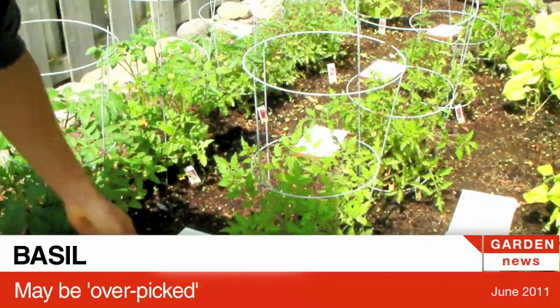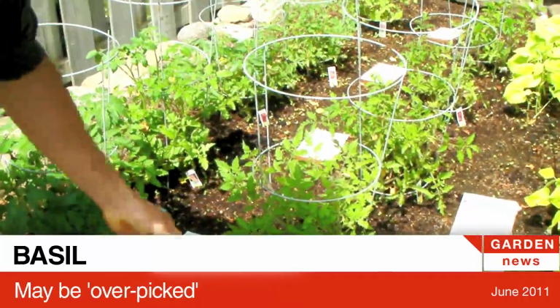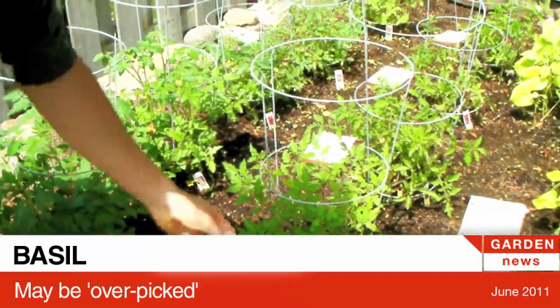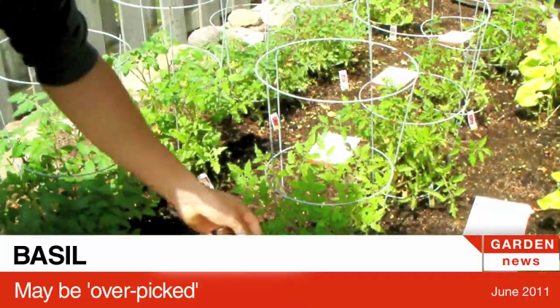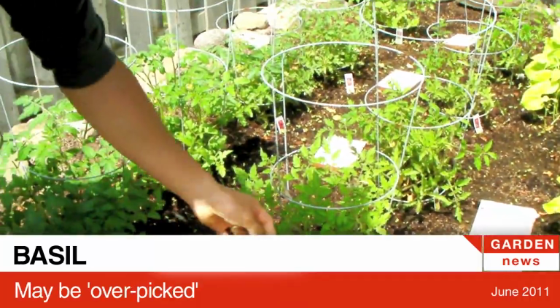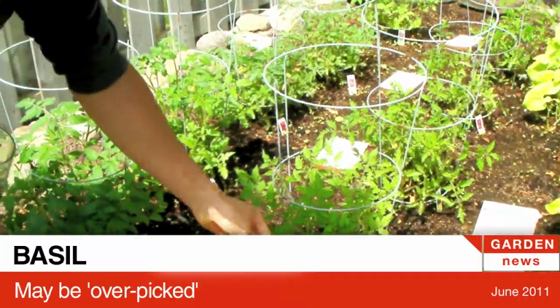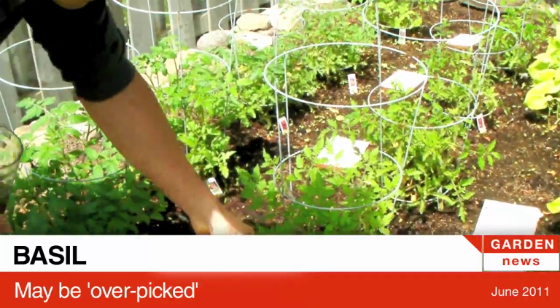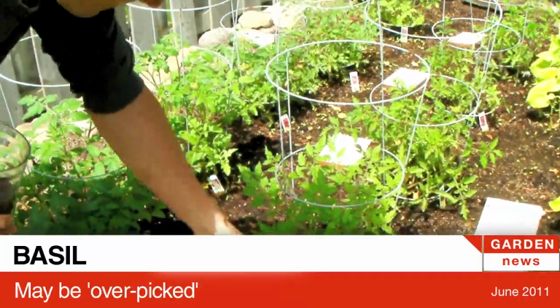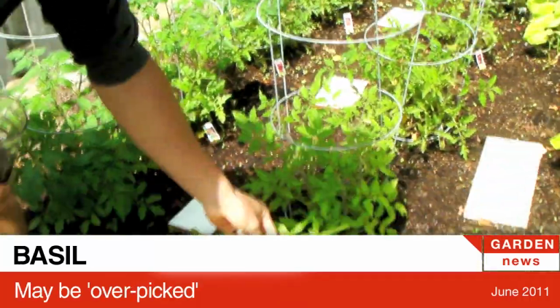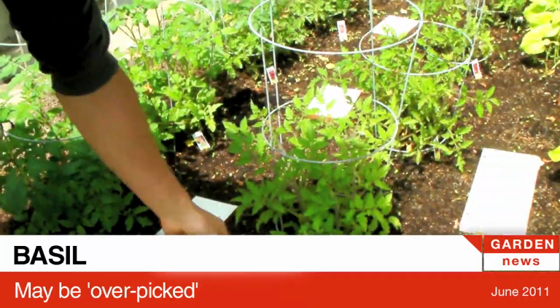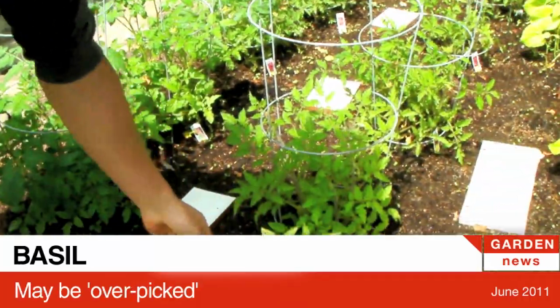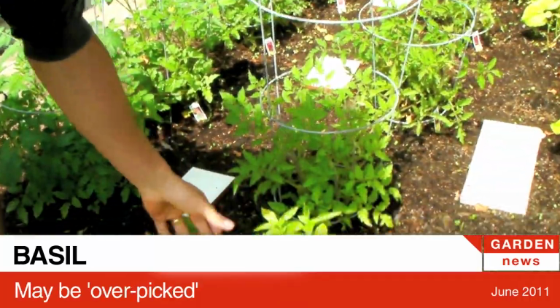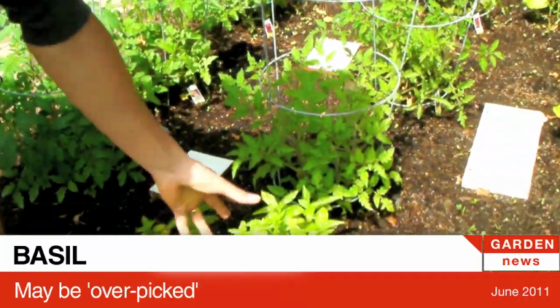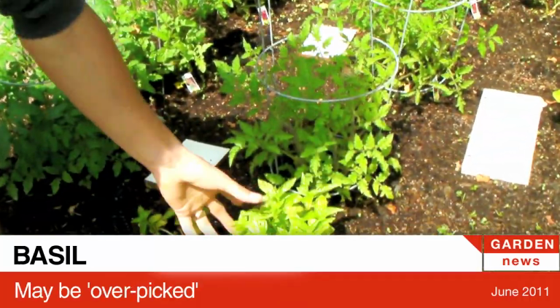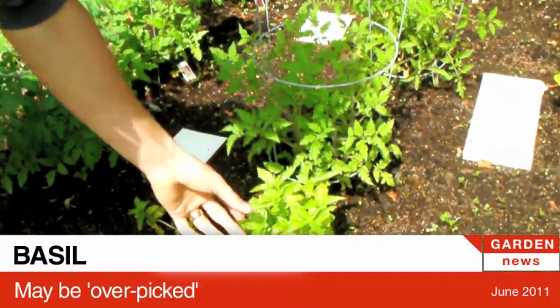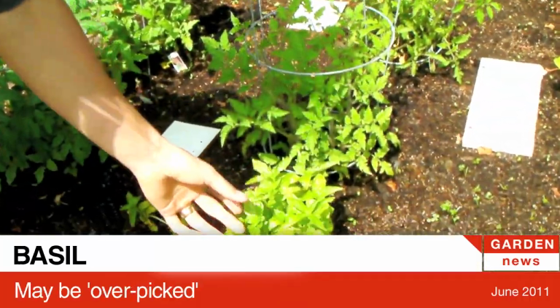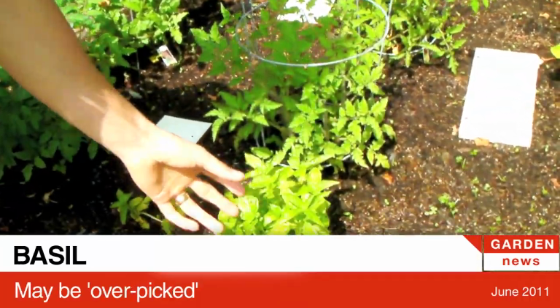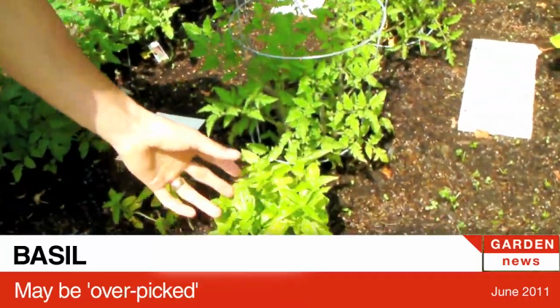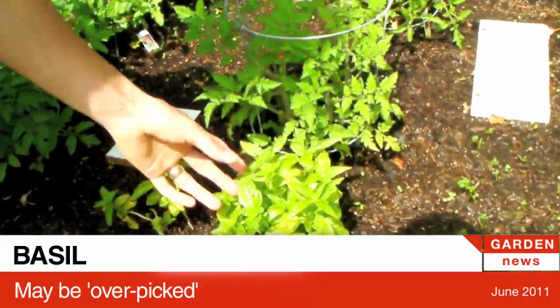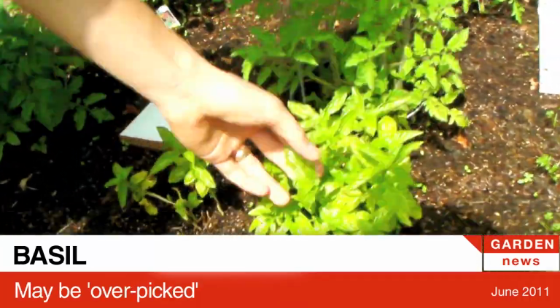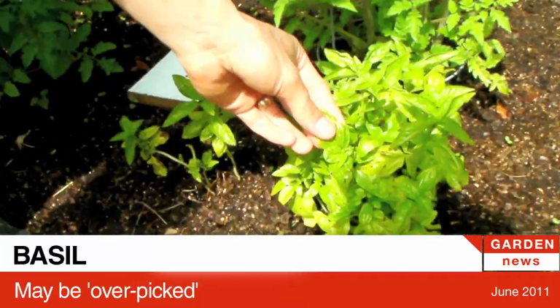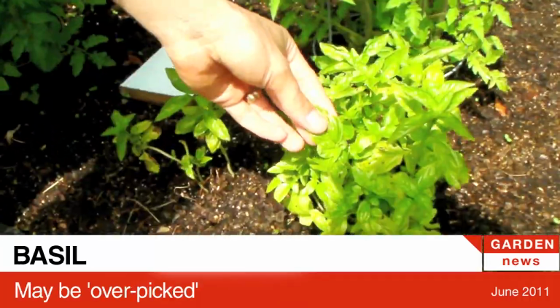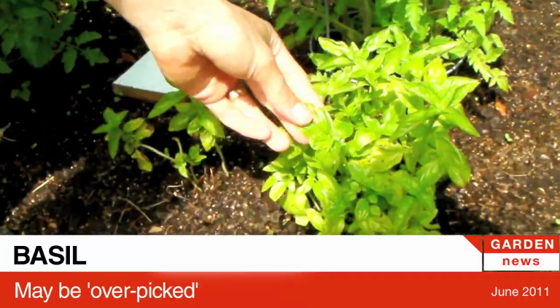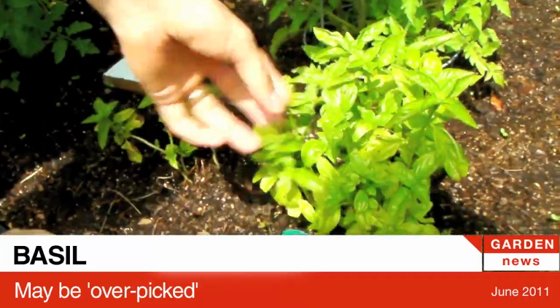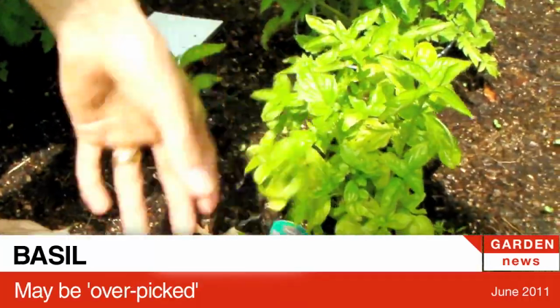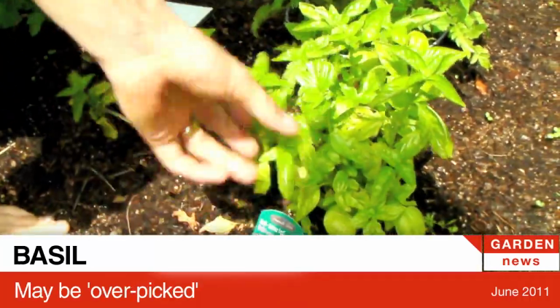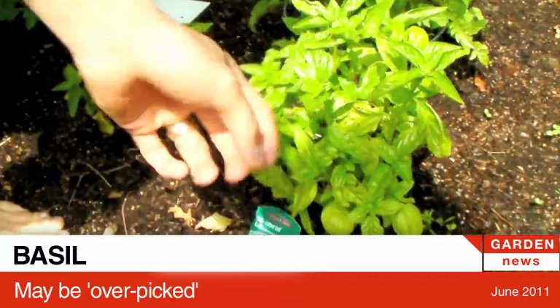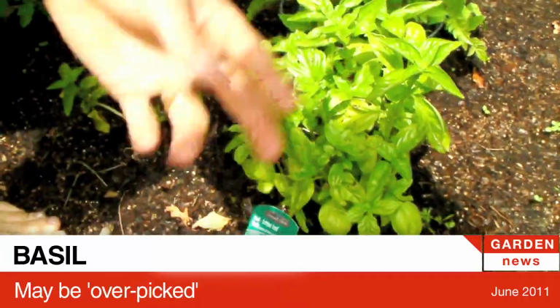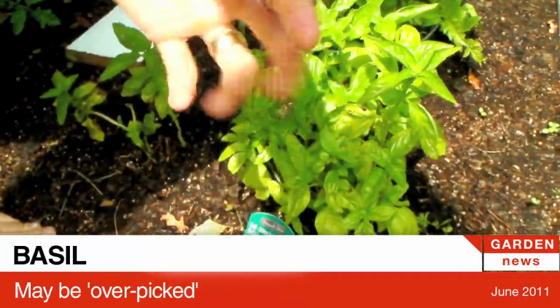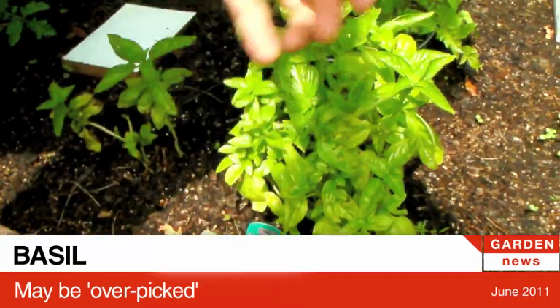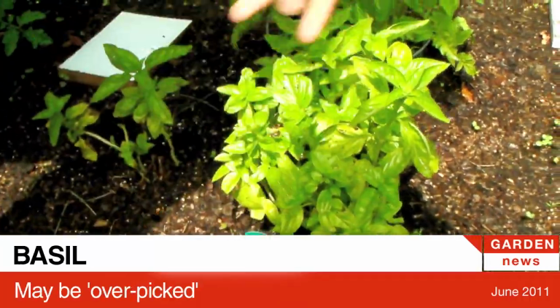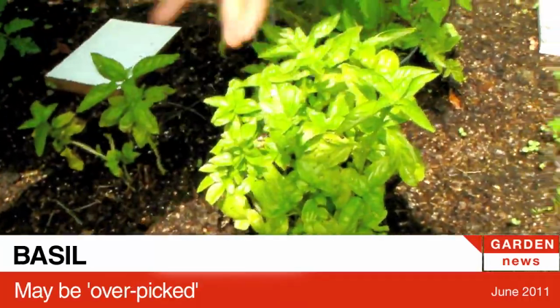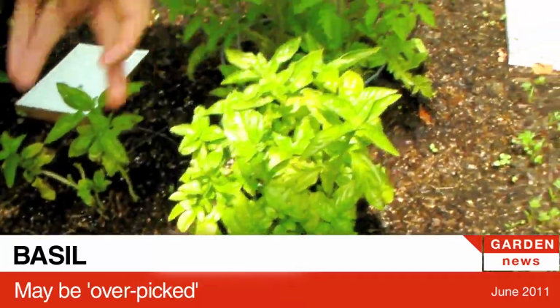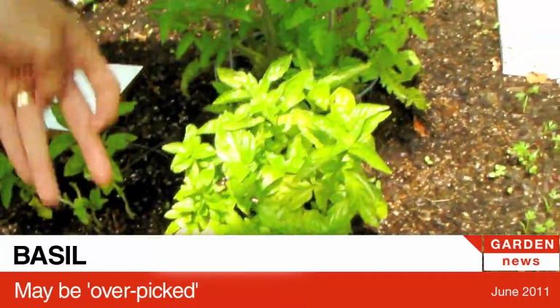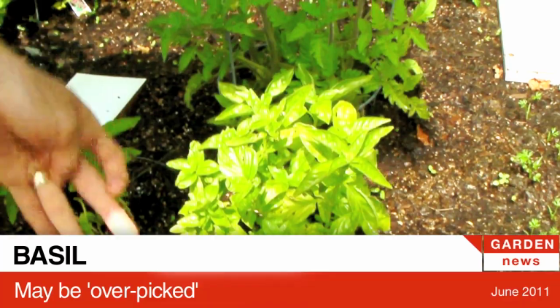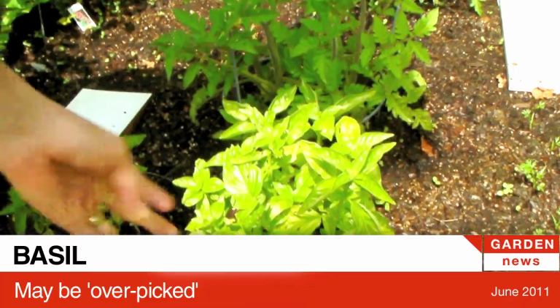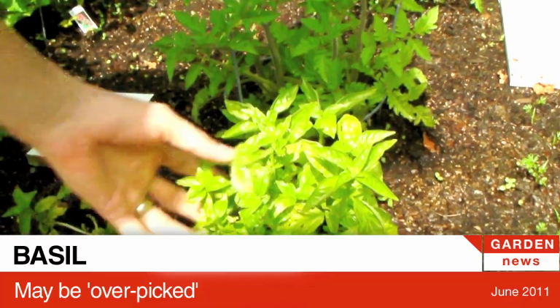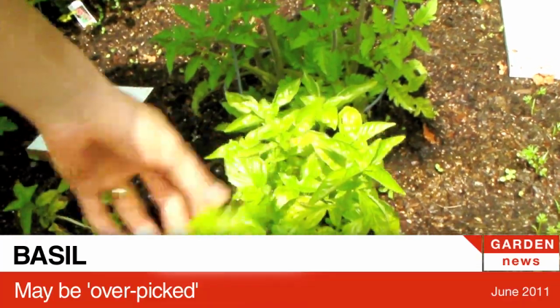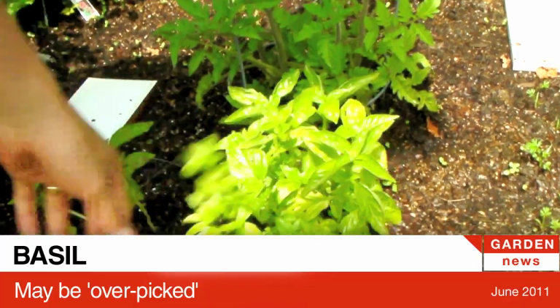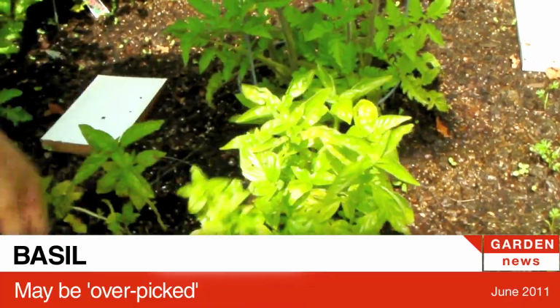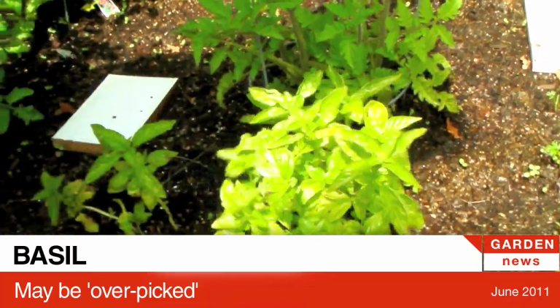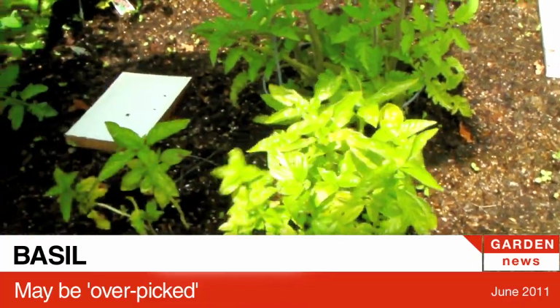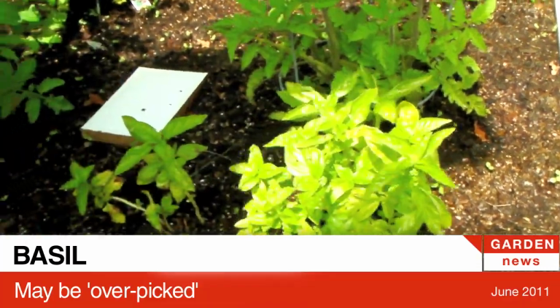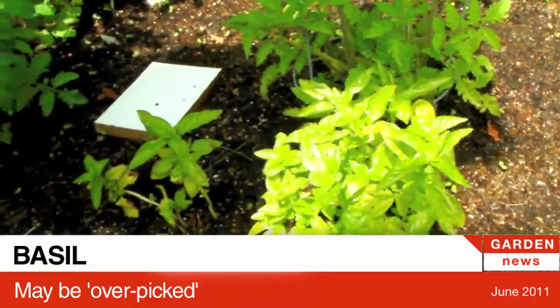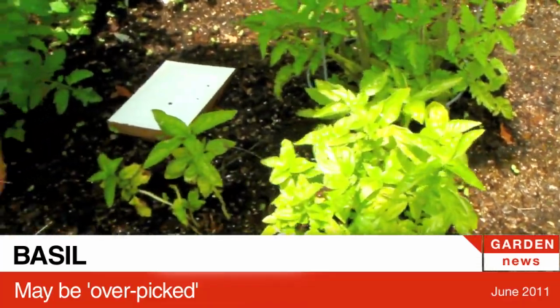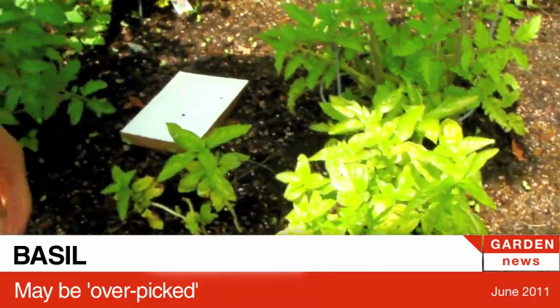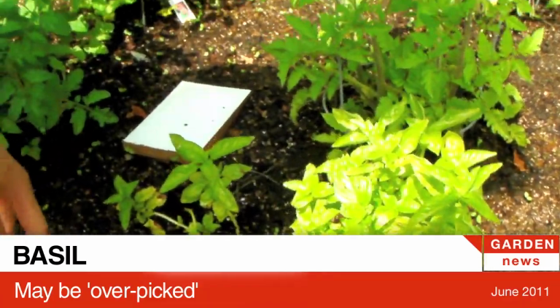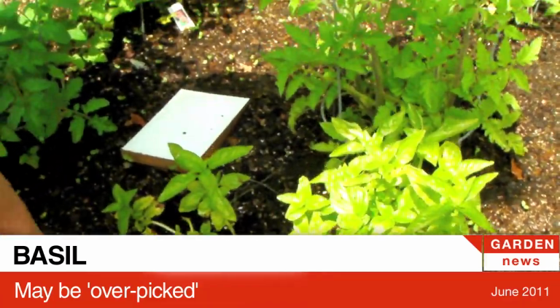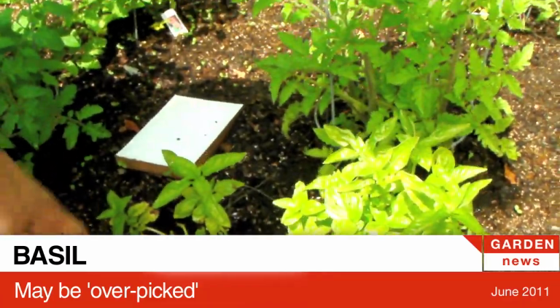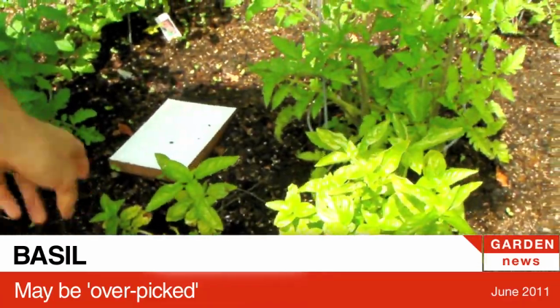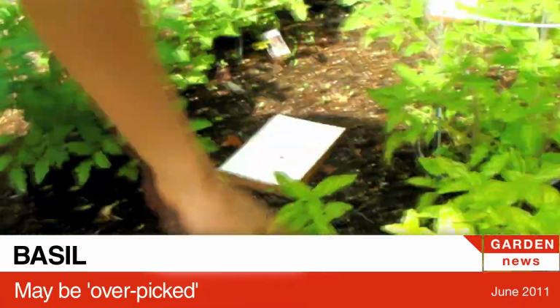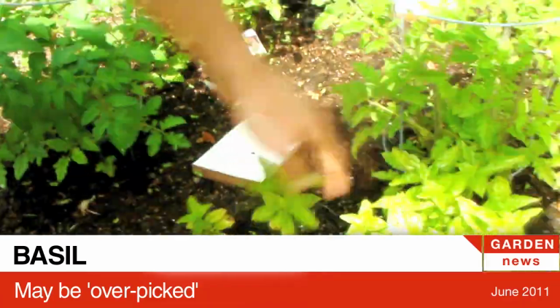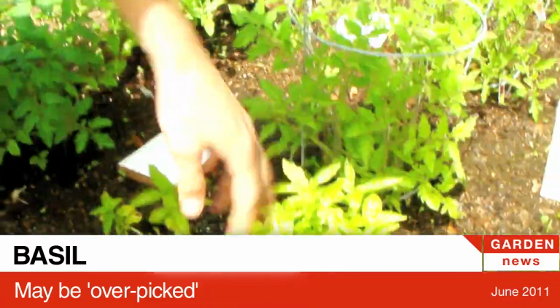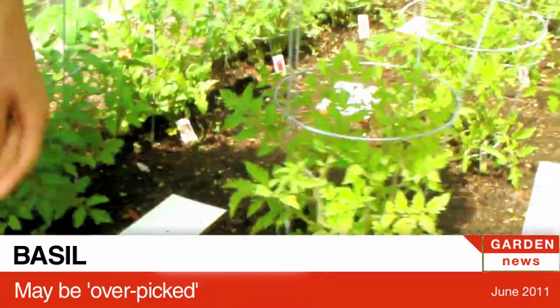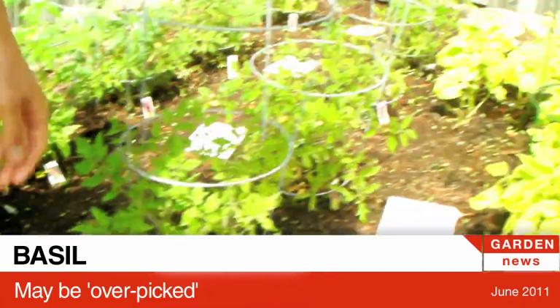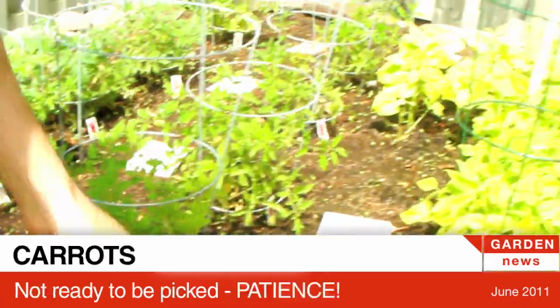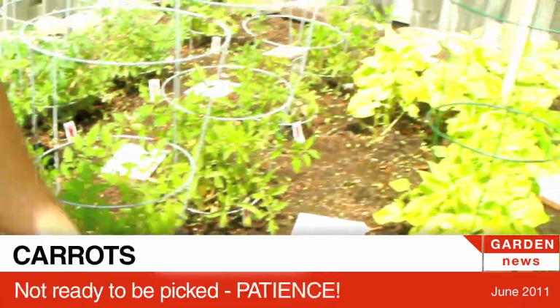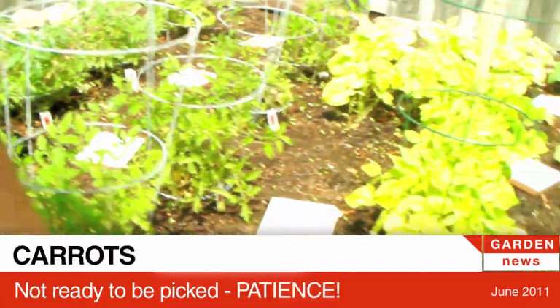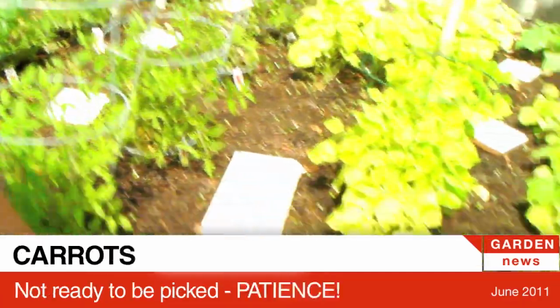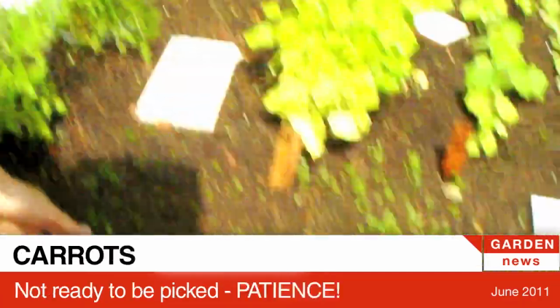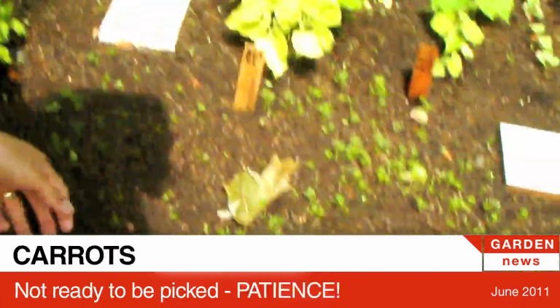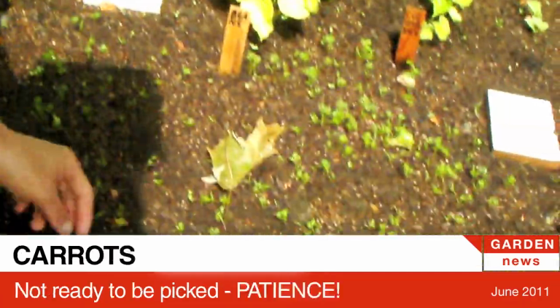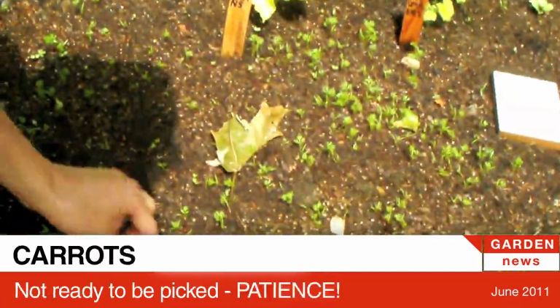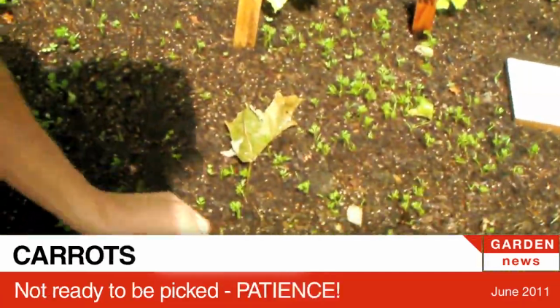The basil we use a lot, and so we keep picking off all the good stuff, so it never really gets a chance to get big.